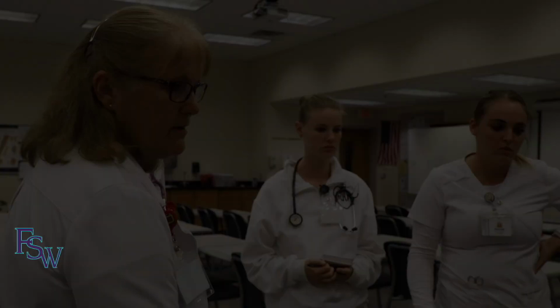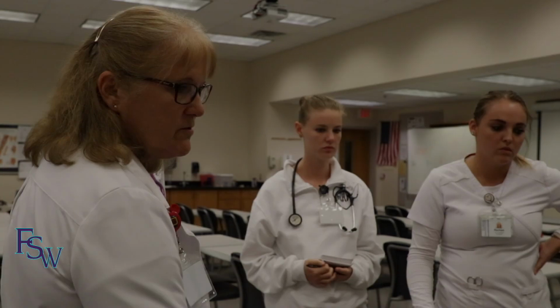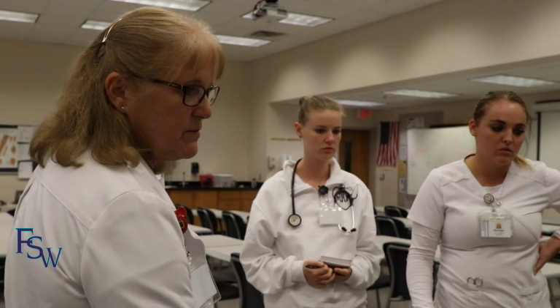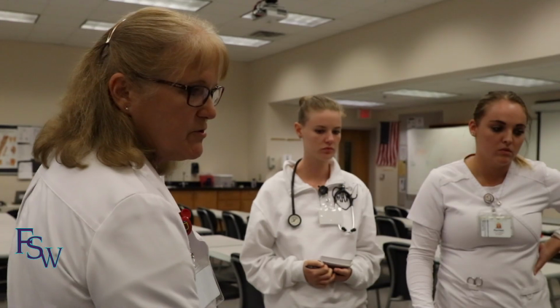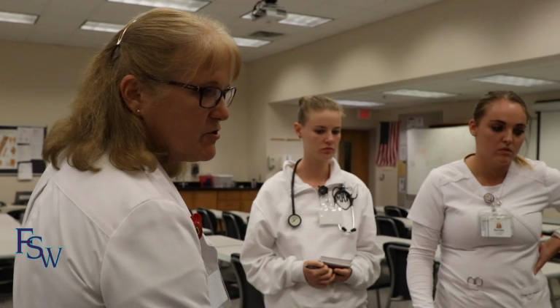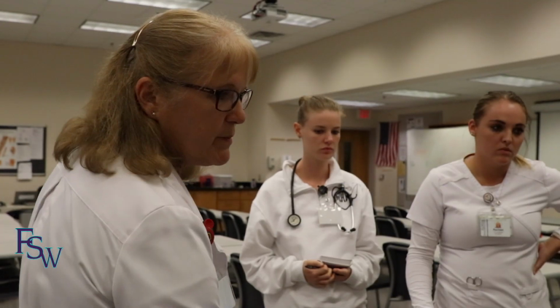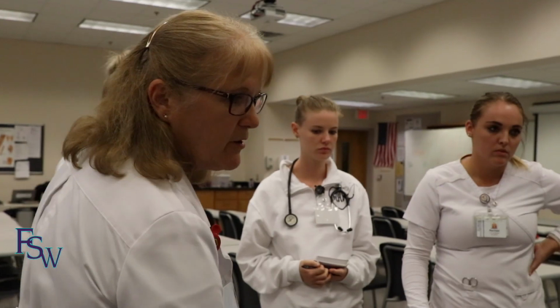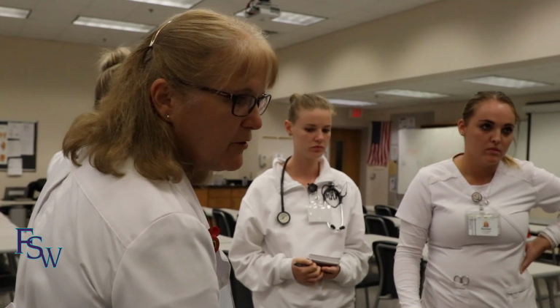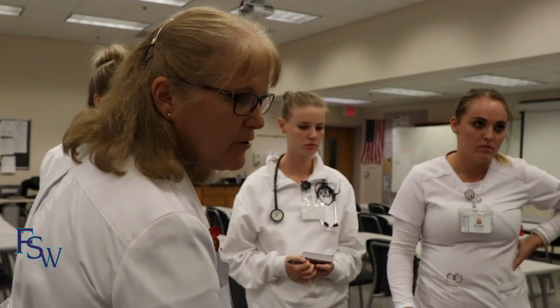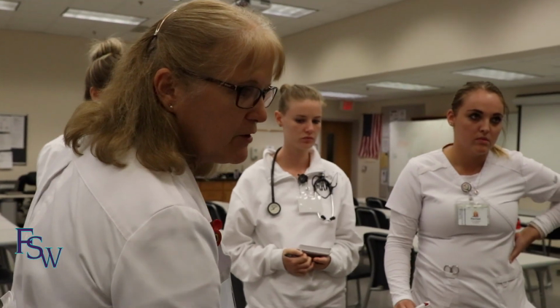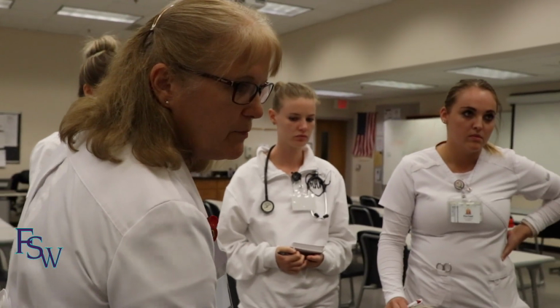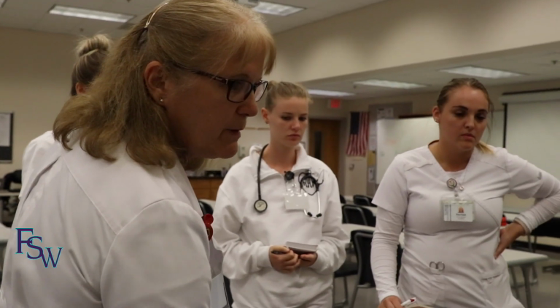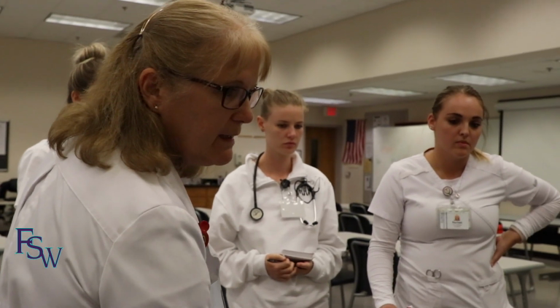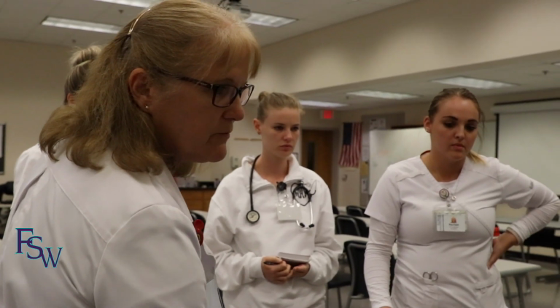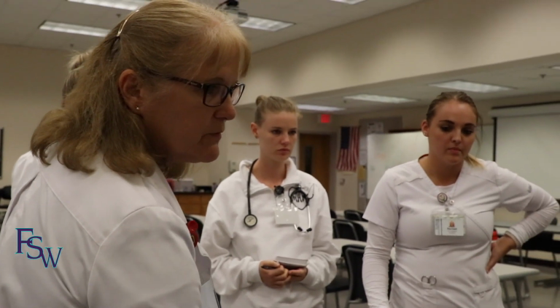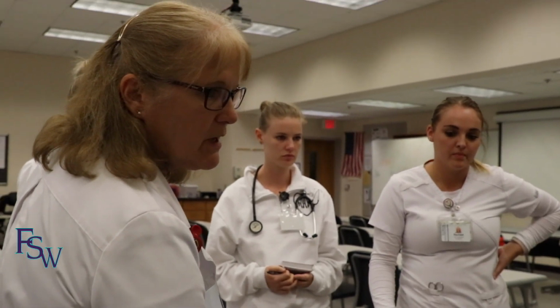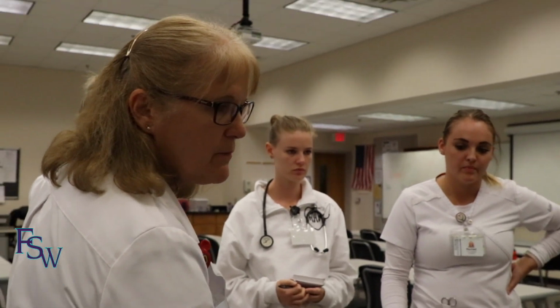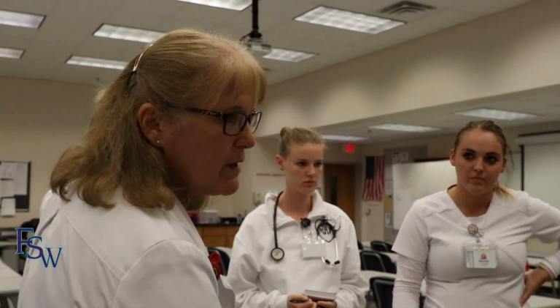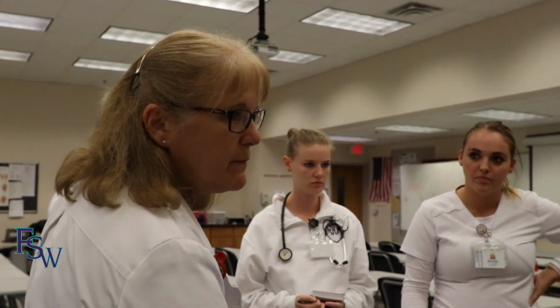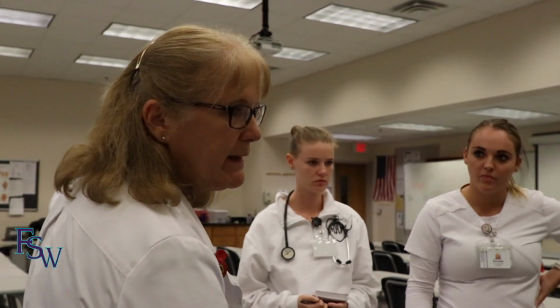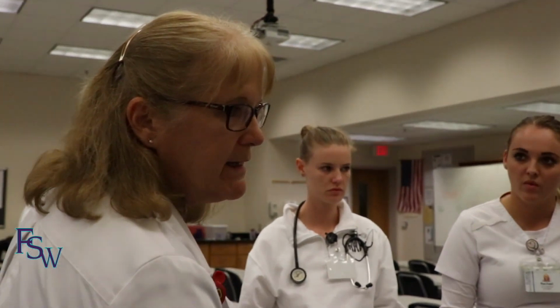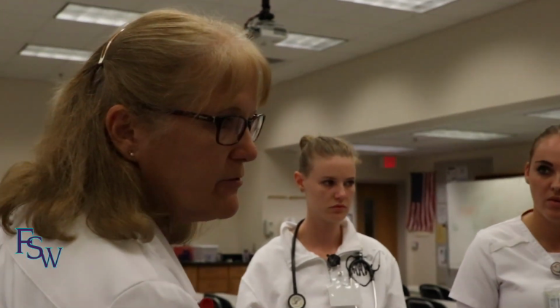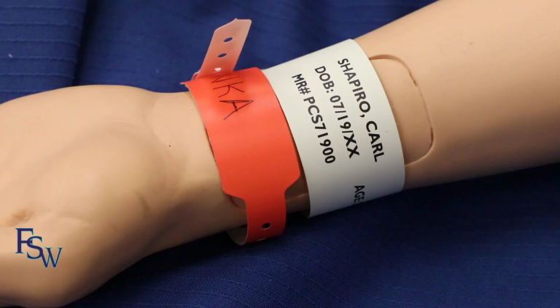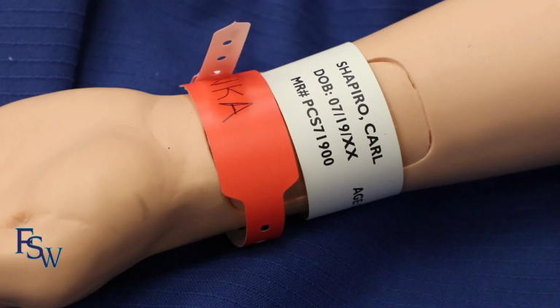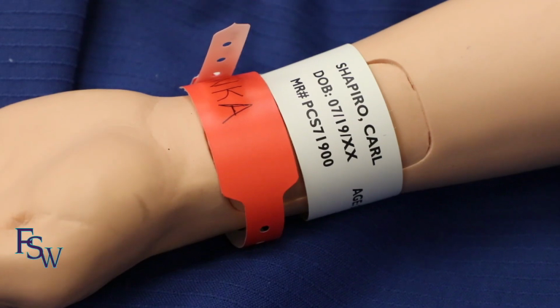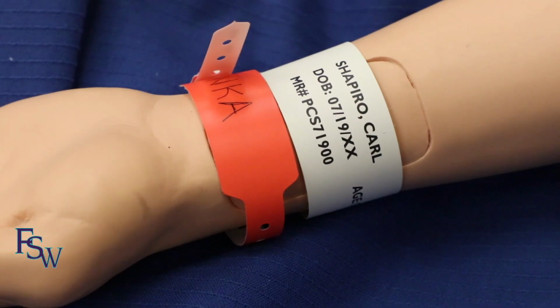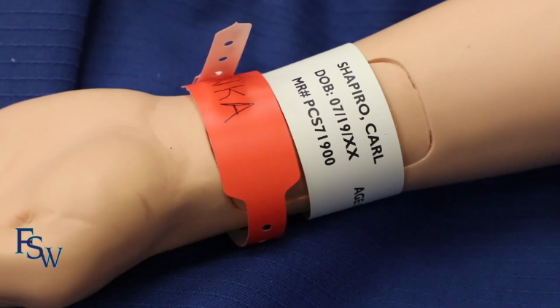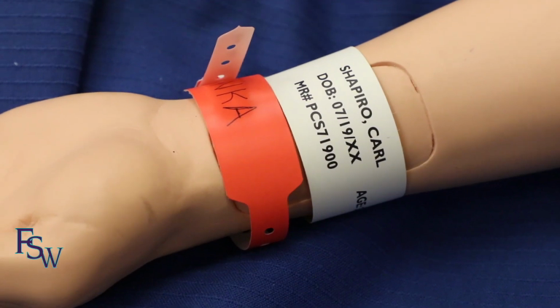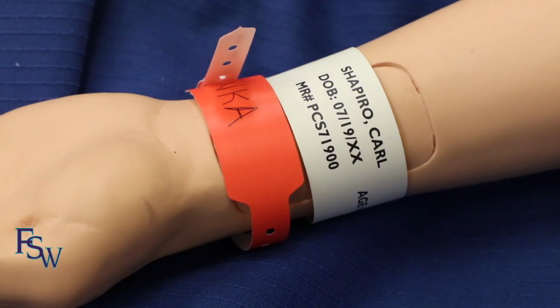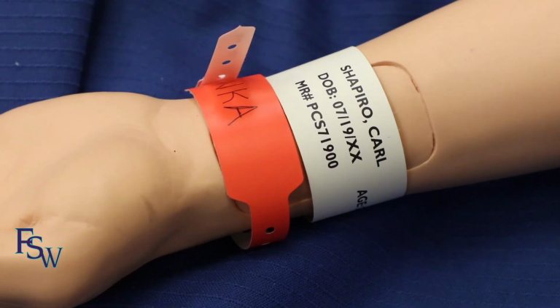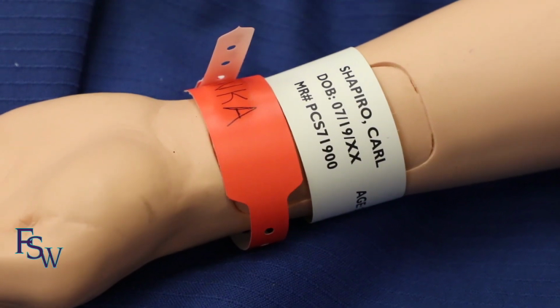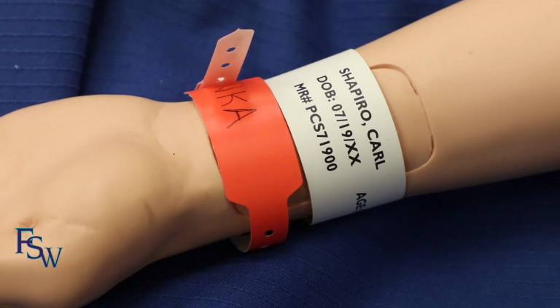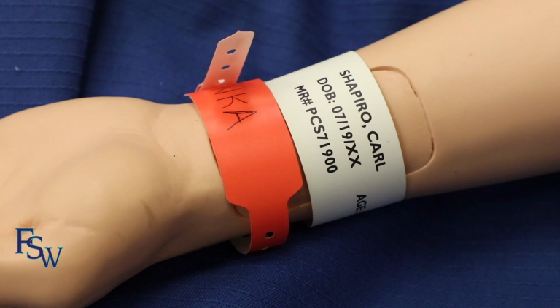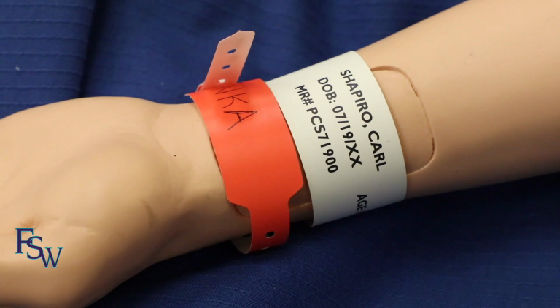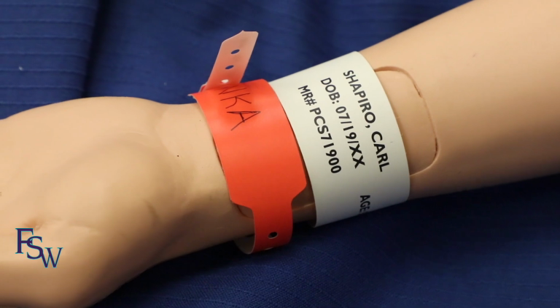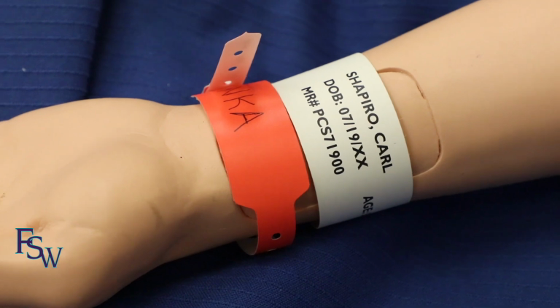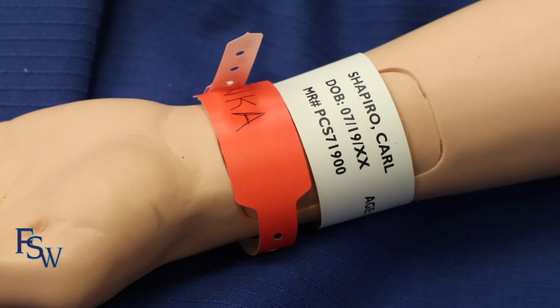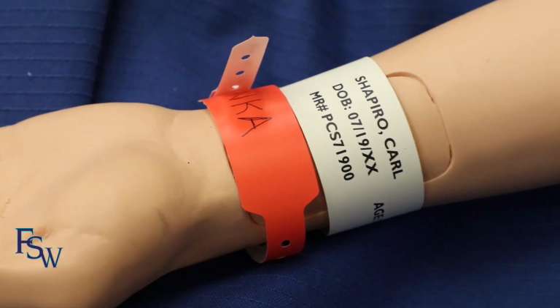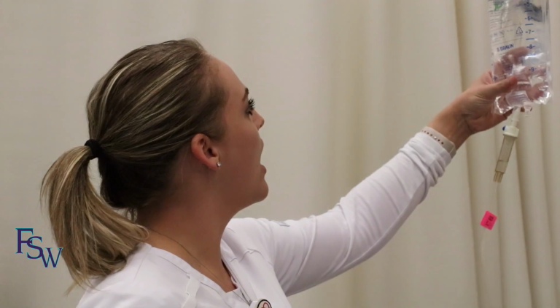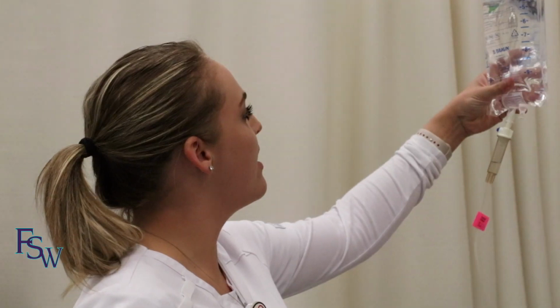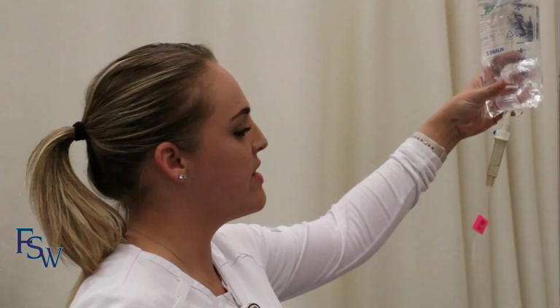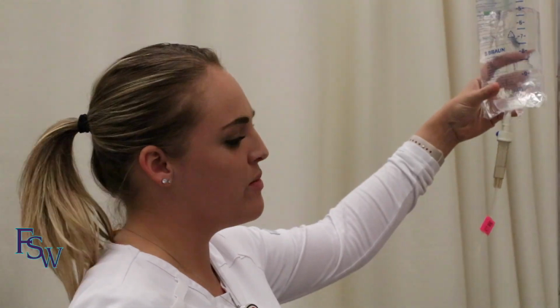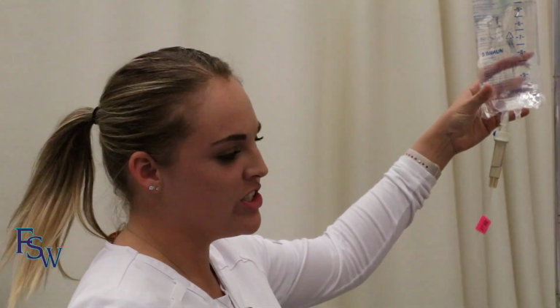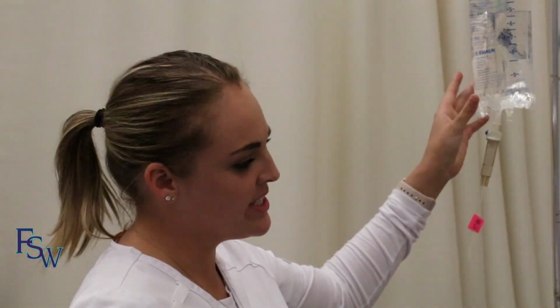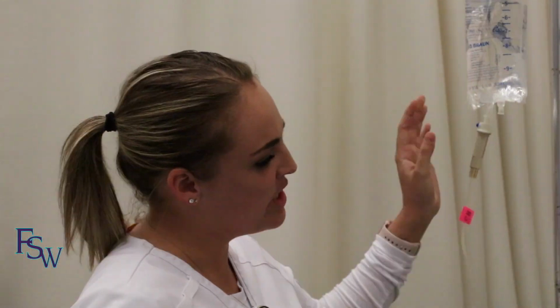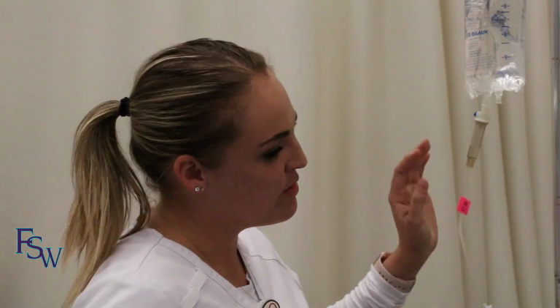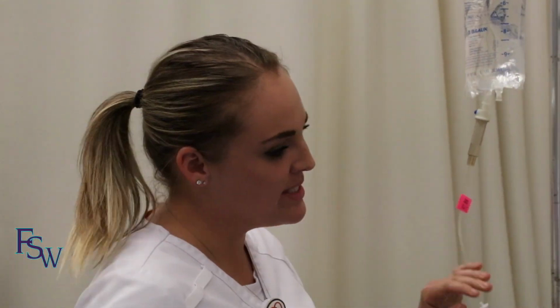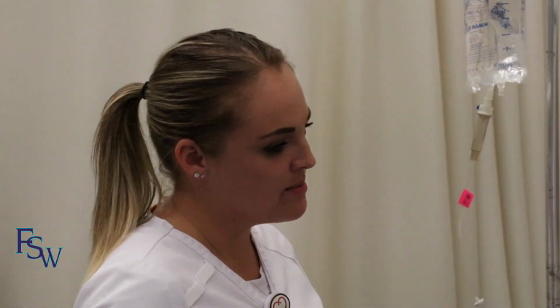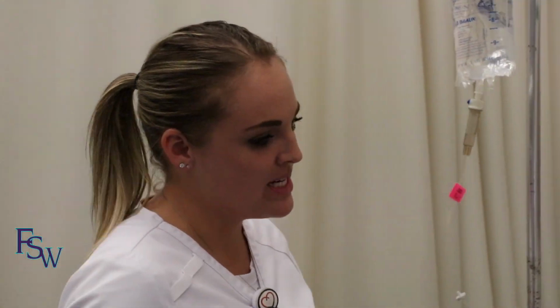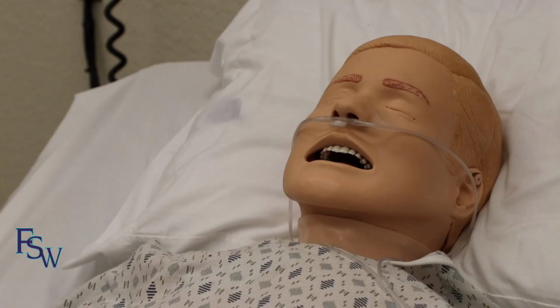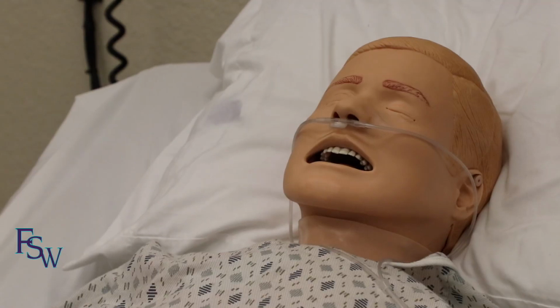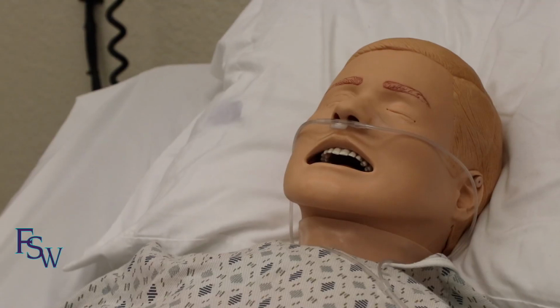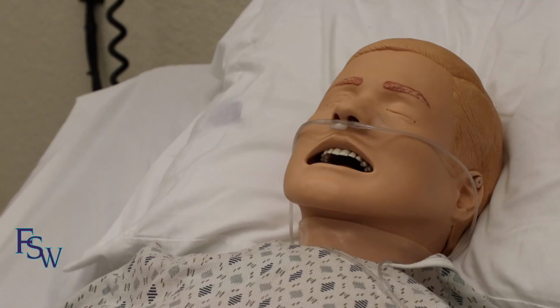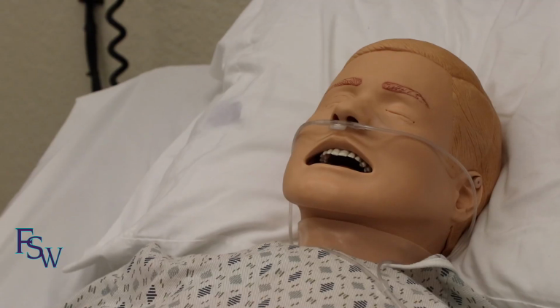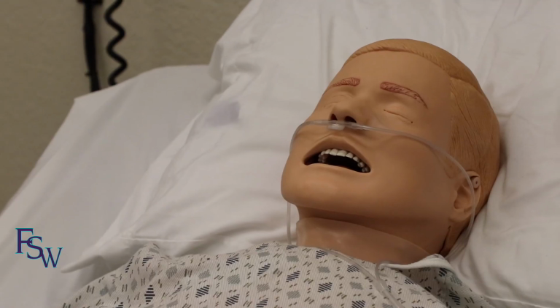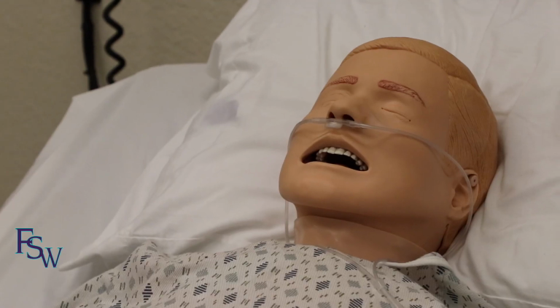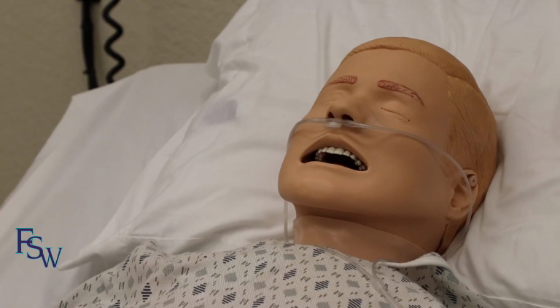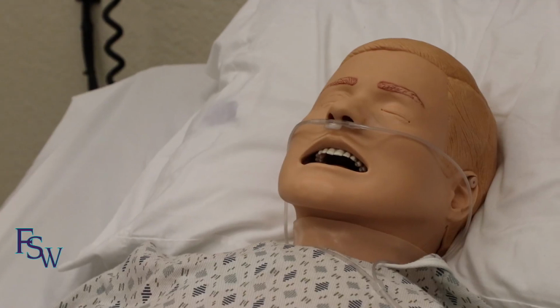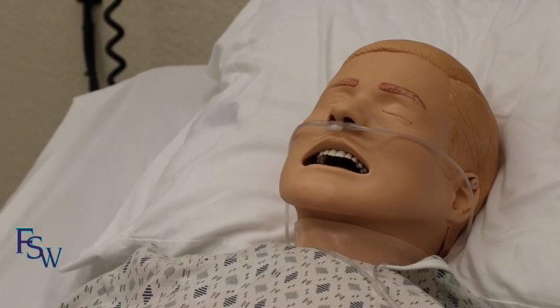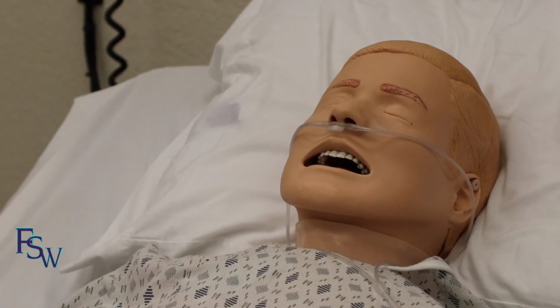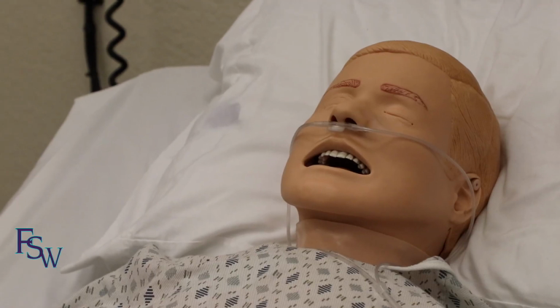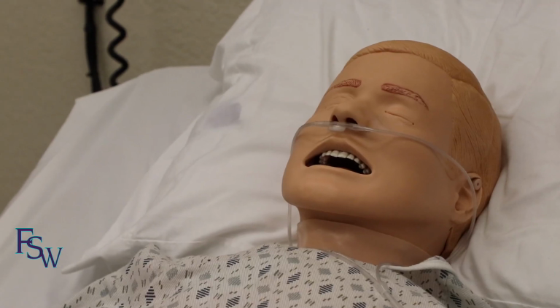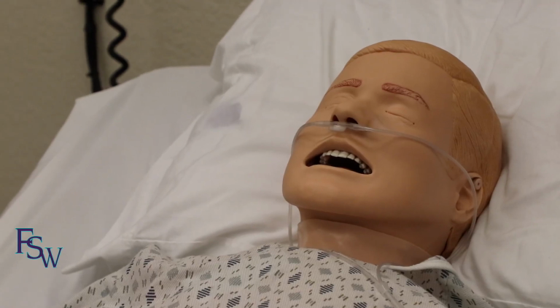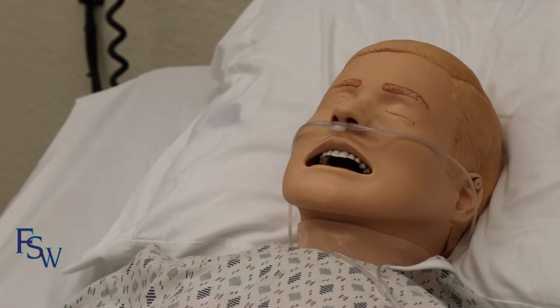So Mr. Shapiro, you're going to be admitted here to the unit. These nurses are going to take care of you today. I think we're just going to run some tests. Are you in any pain right now?